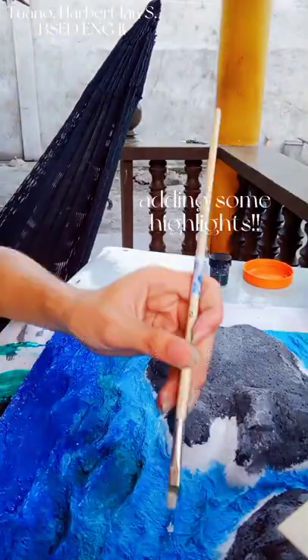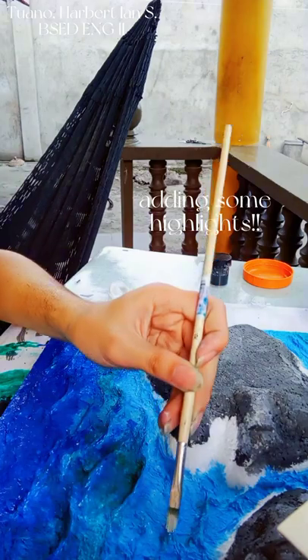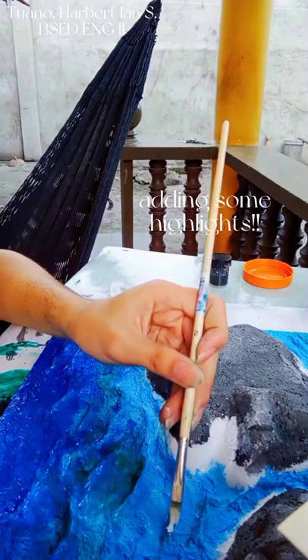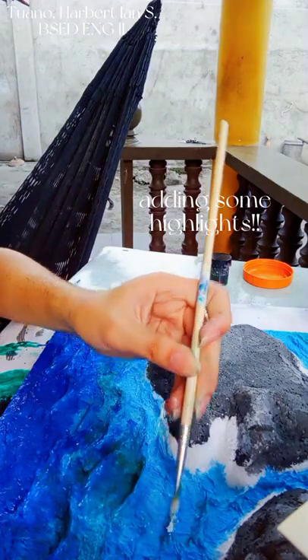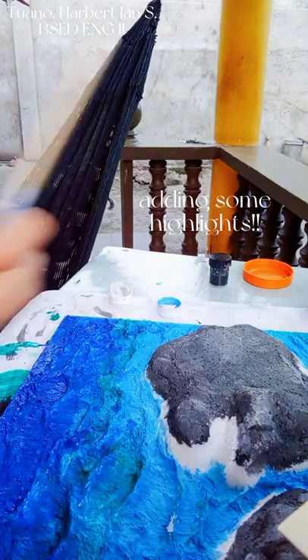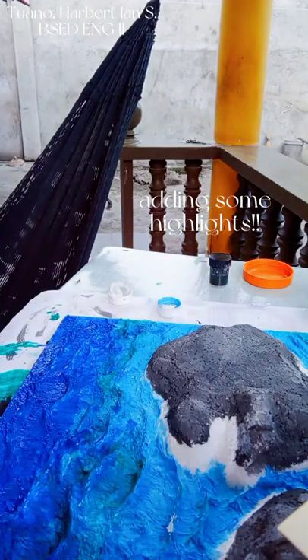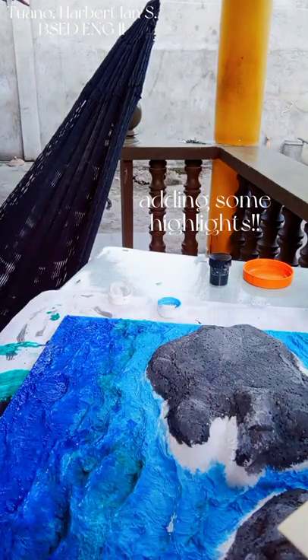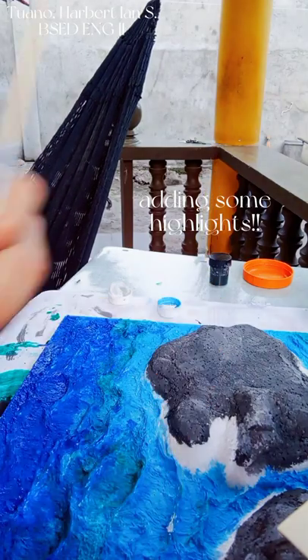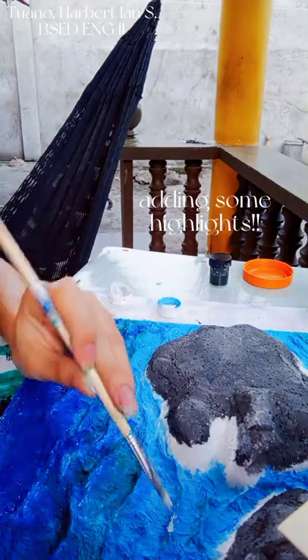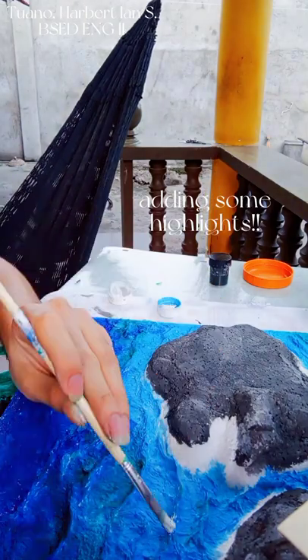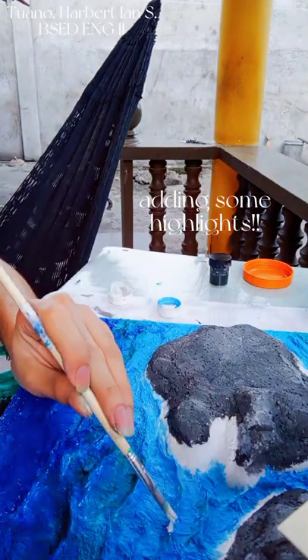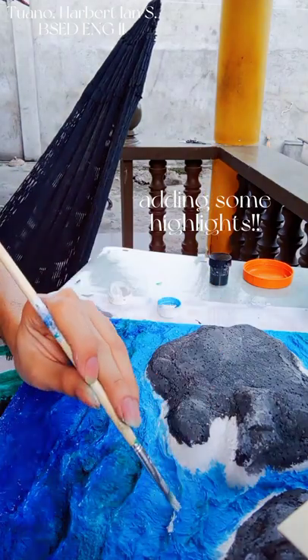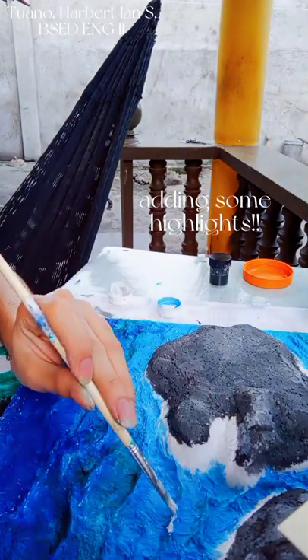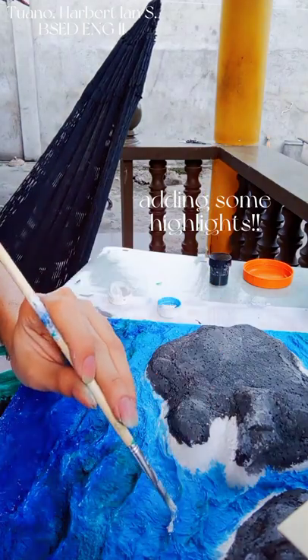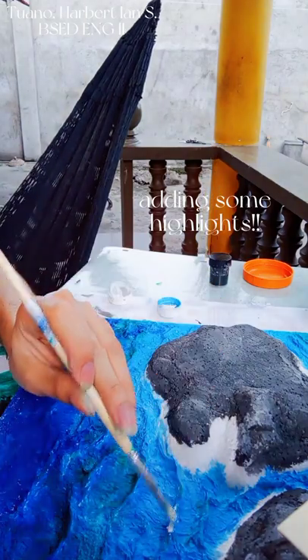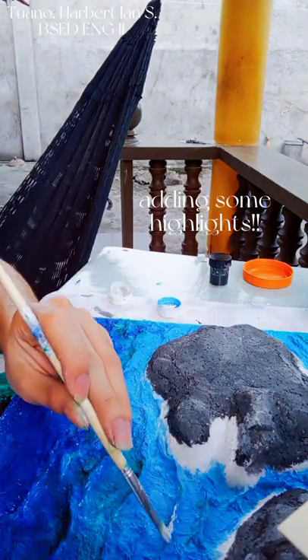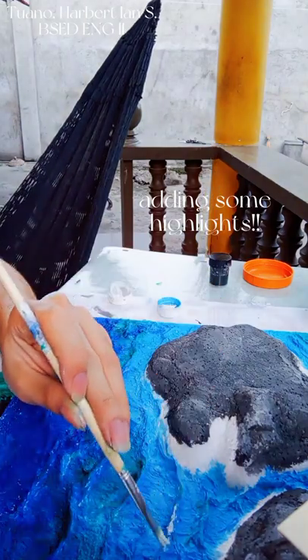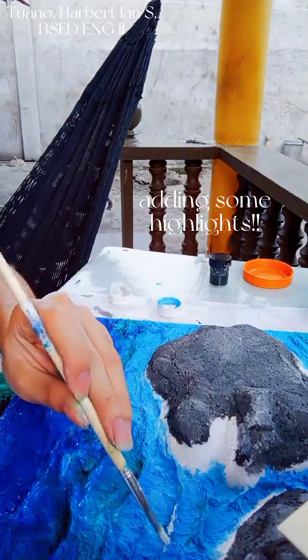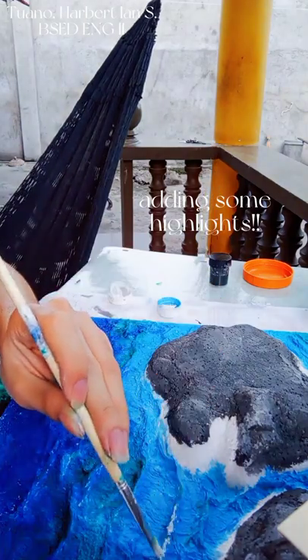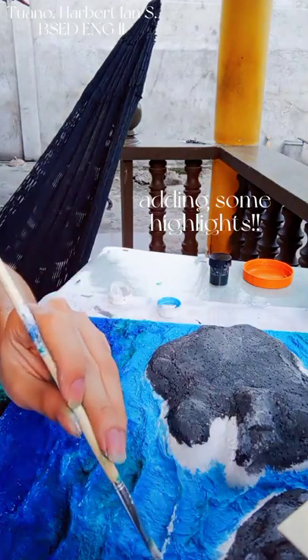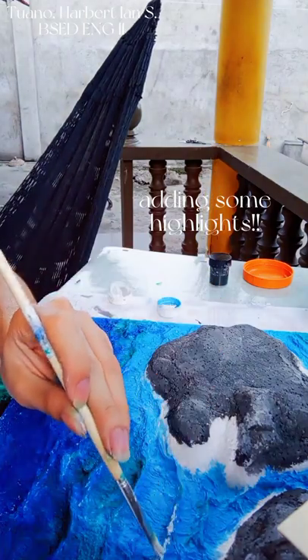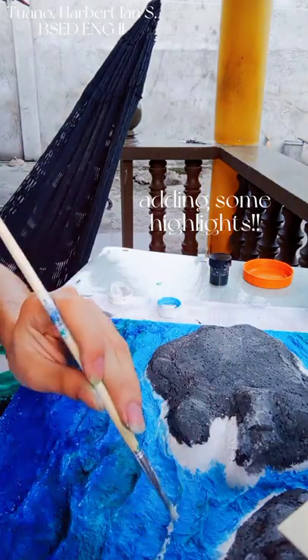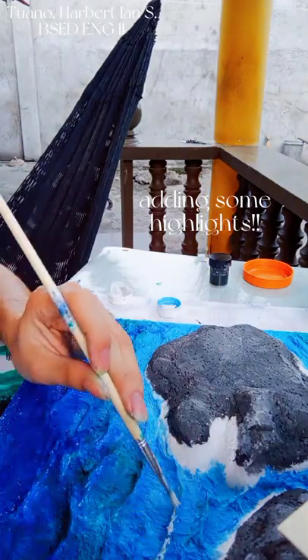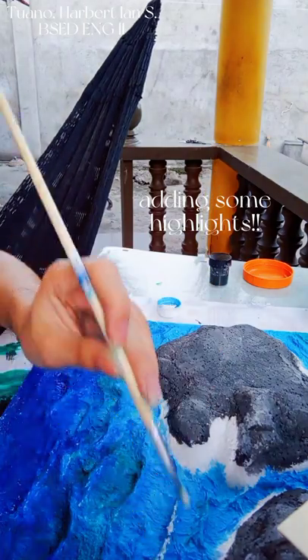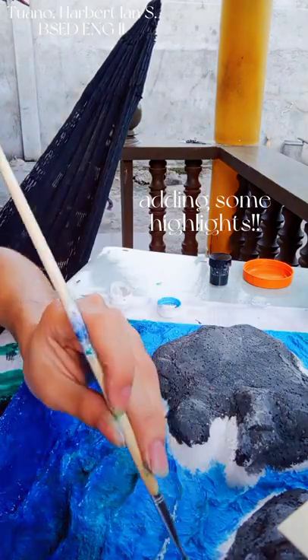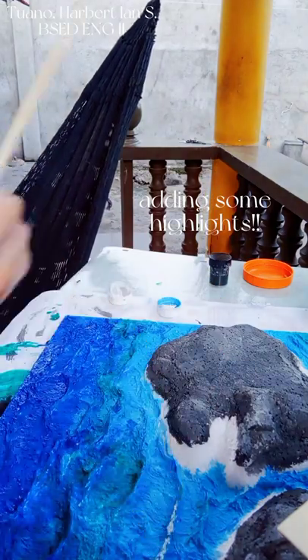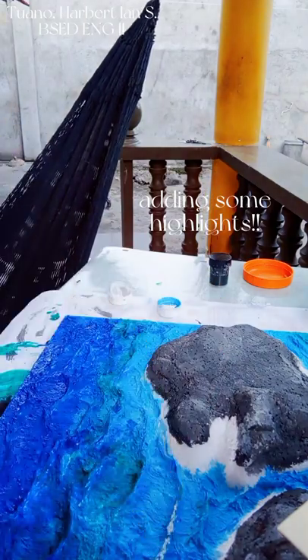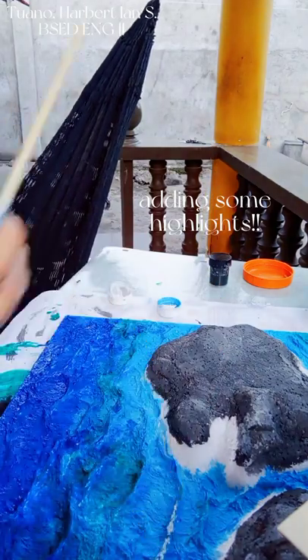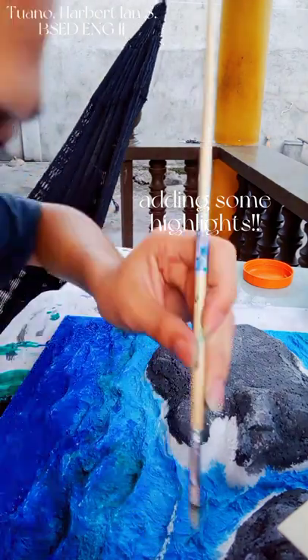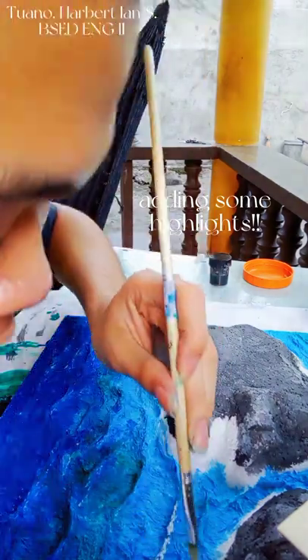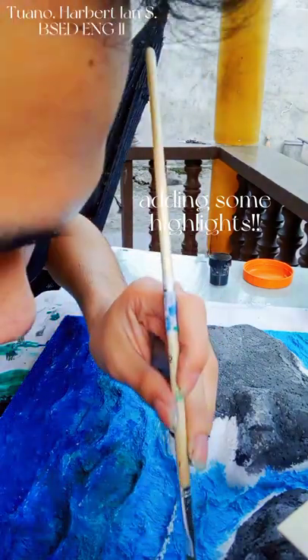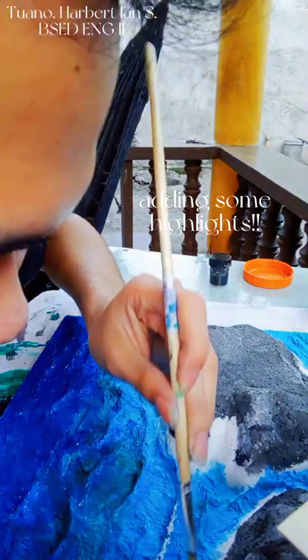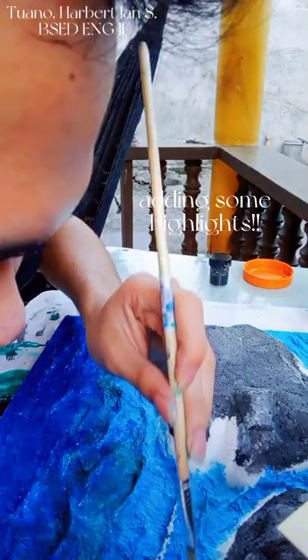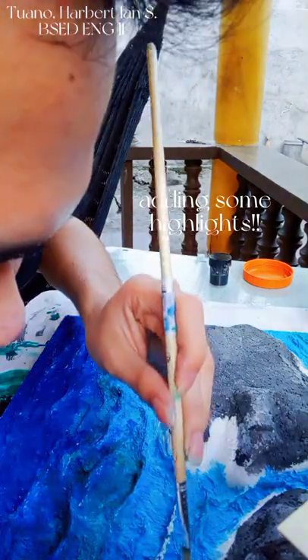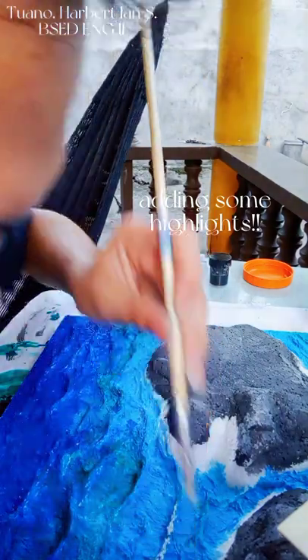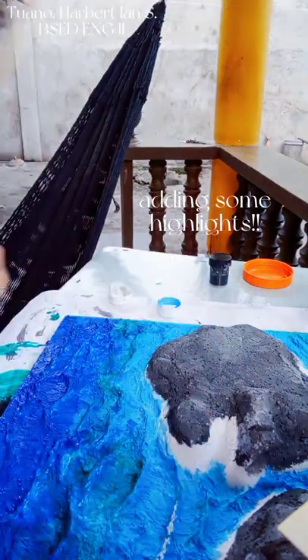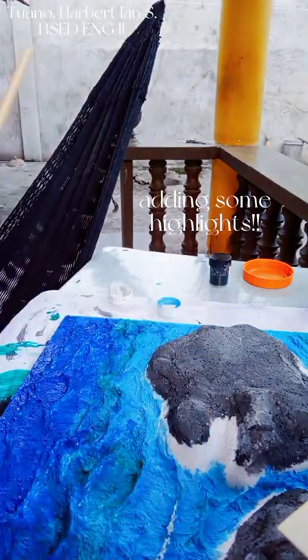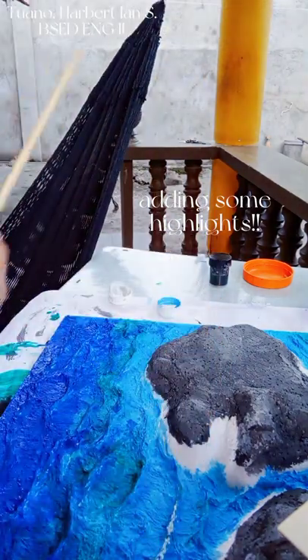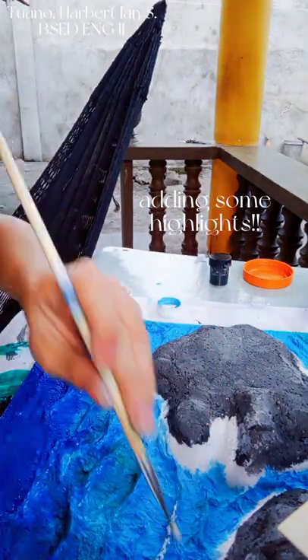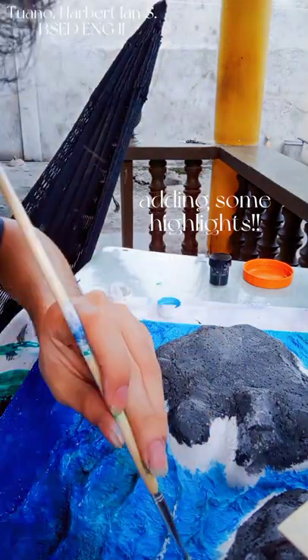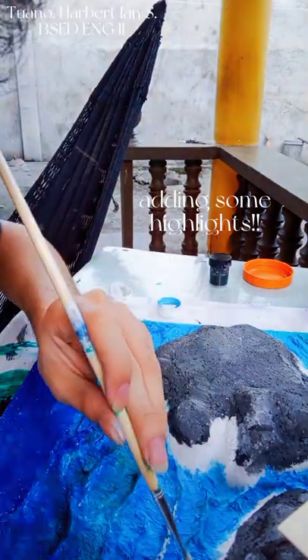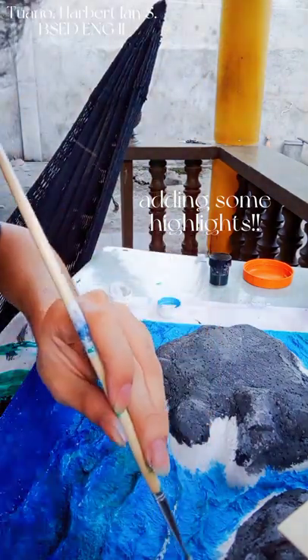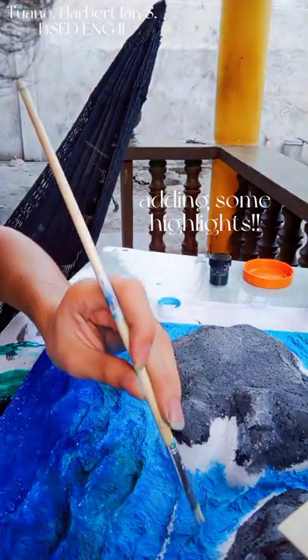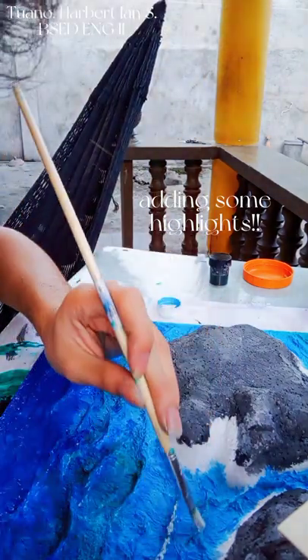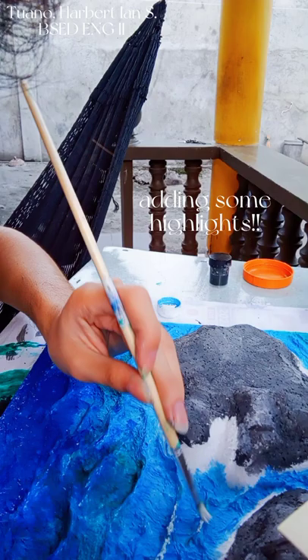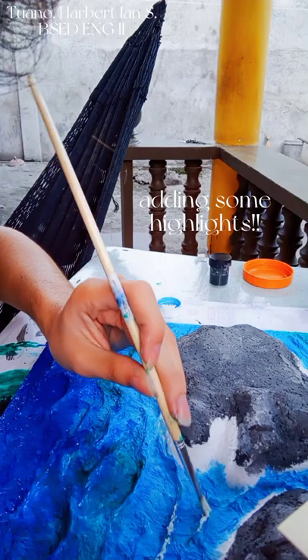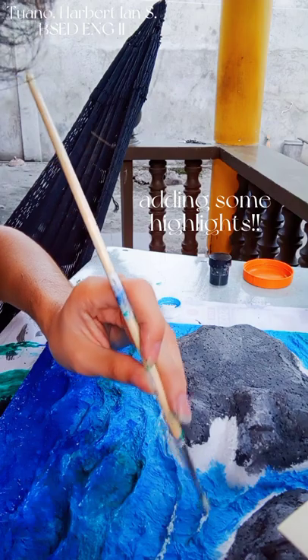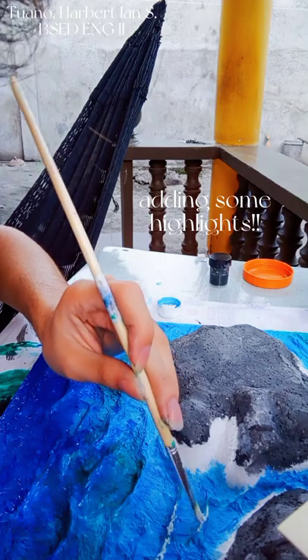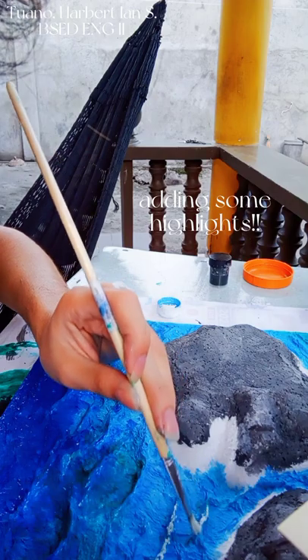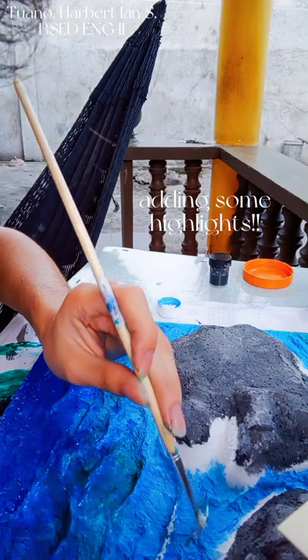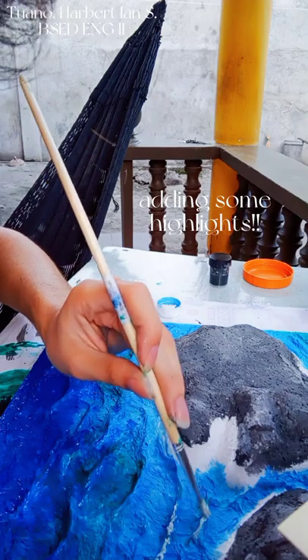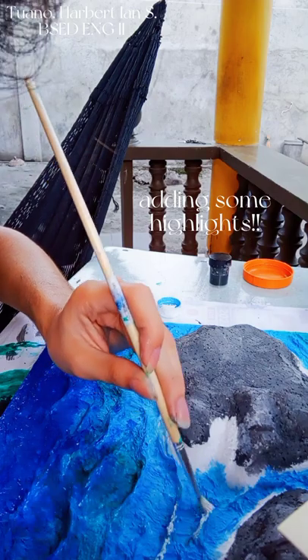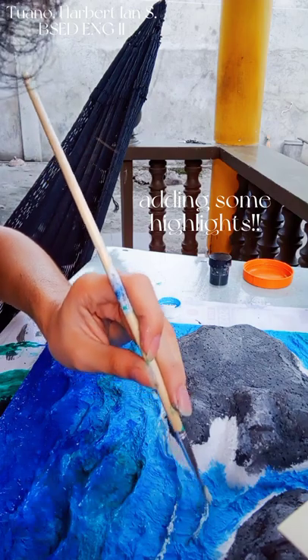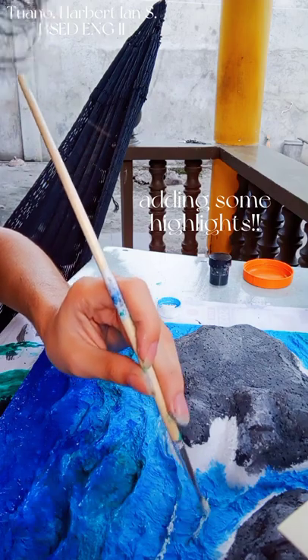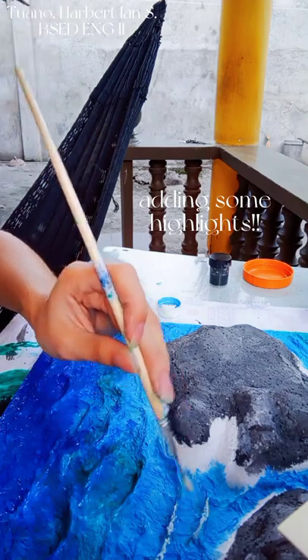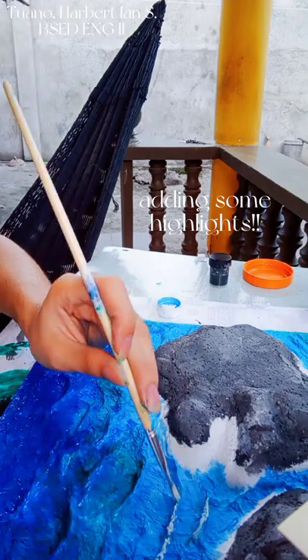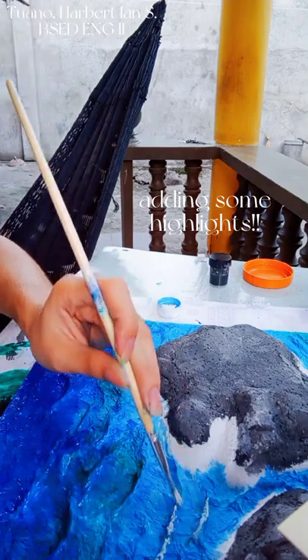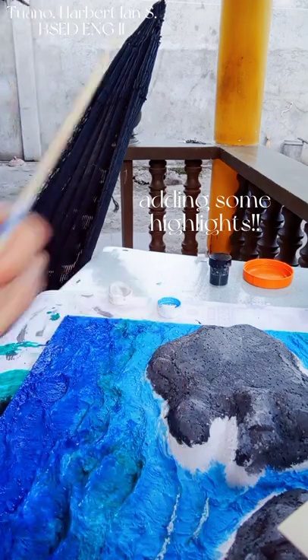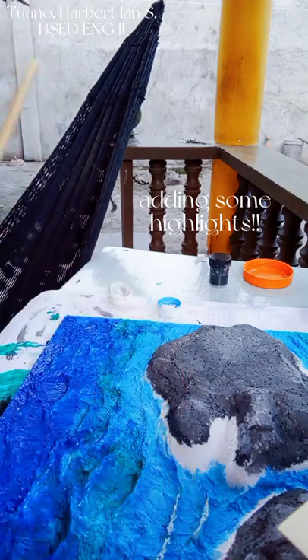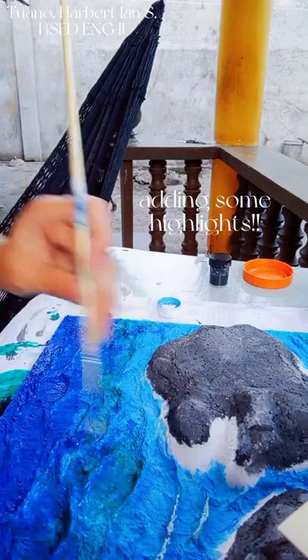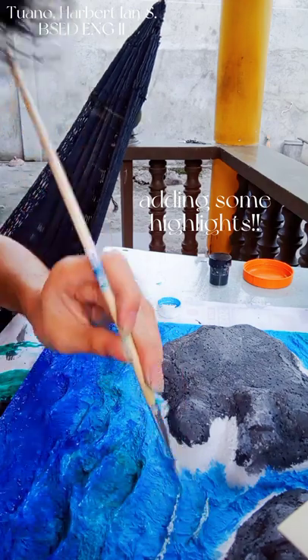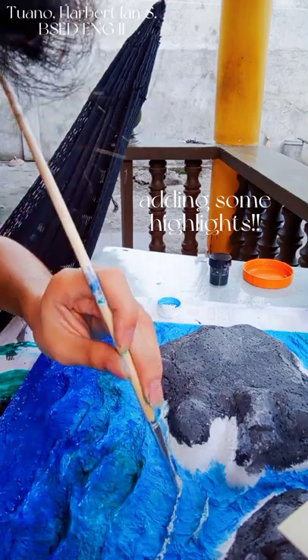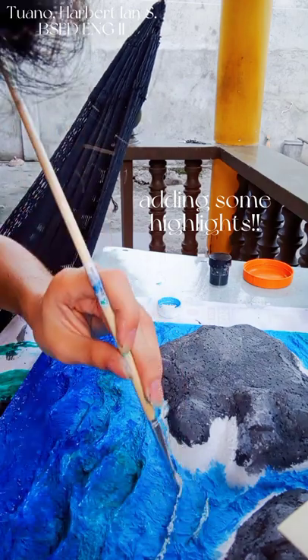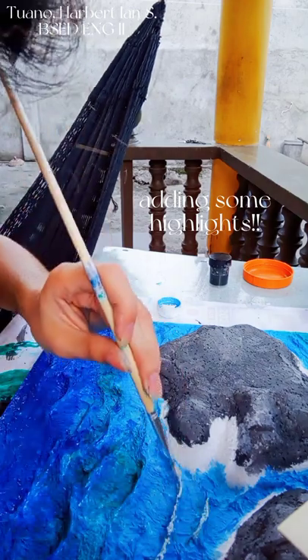Here I am just adding highlights to the high points of the ocean so it would look like they've got moving waves on them.